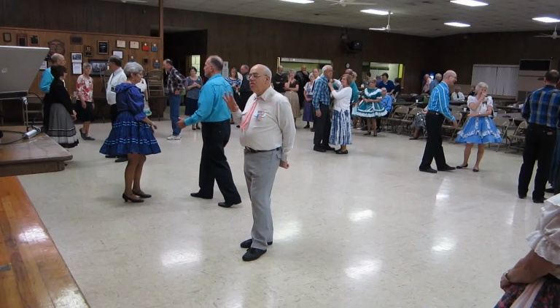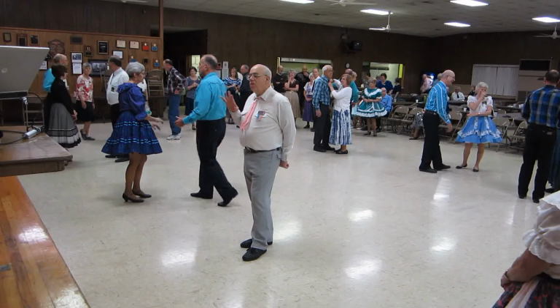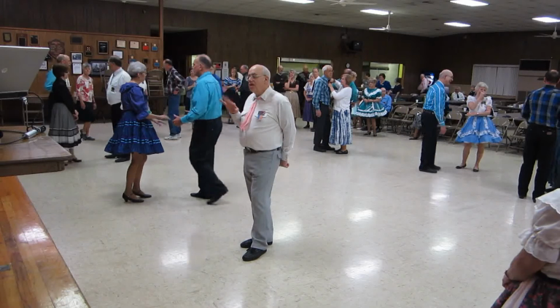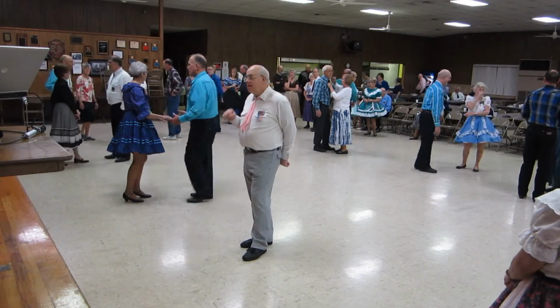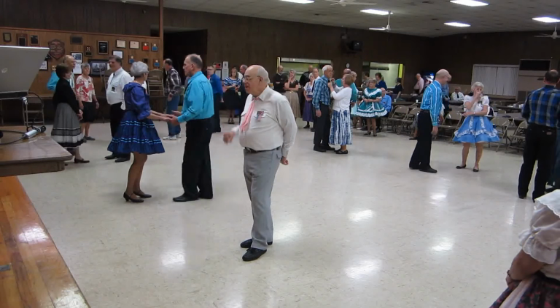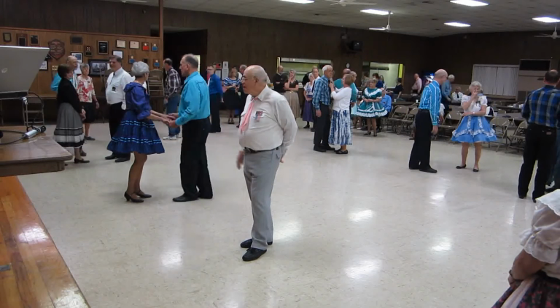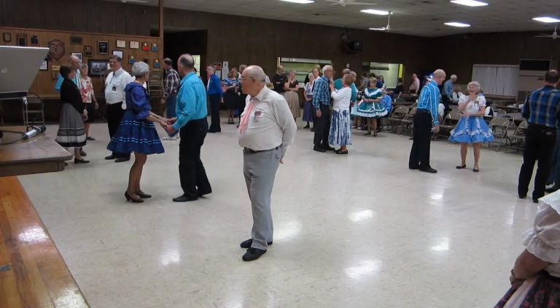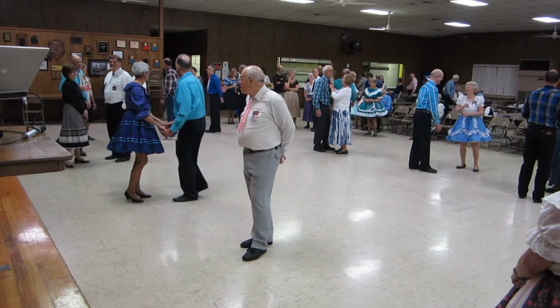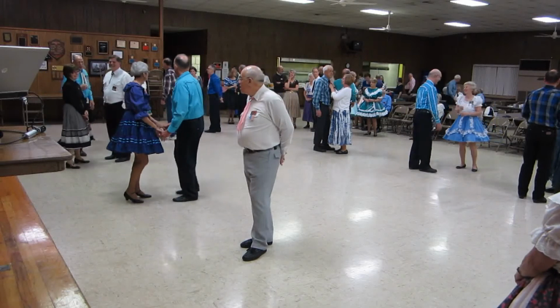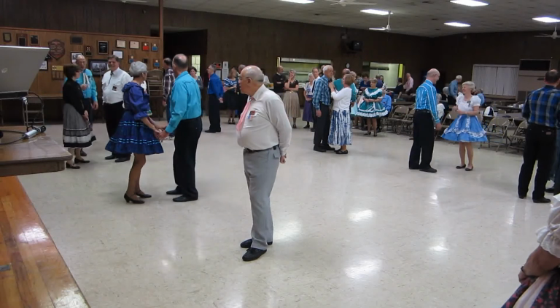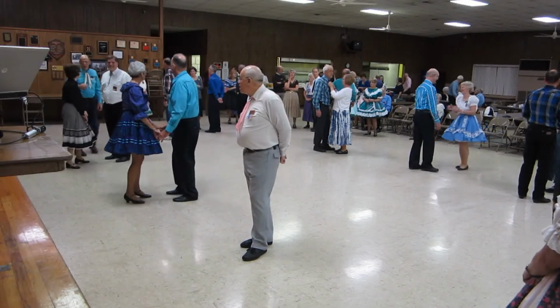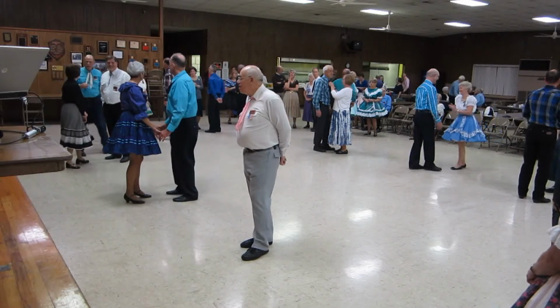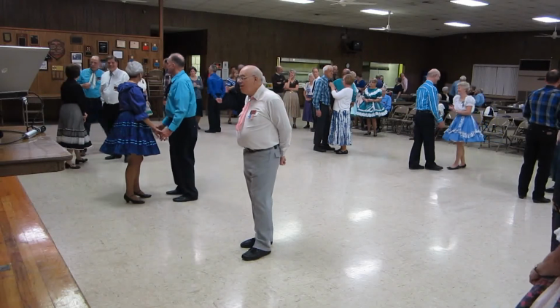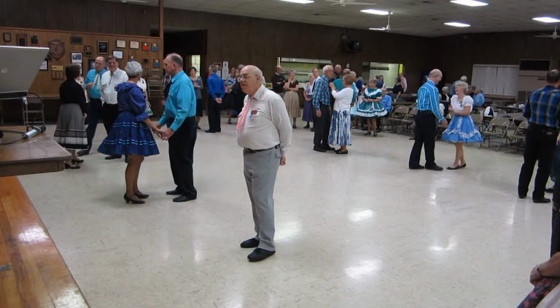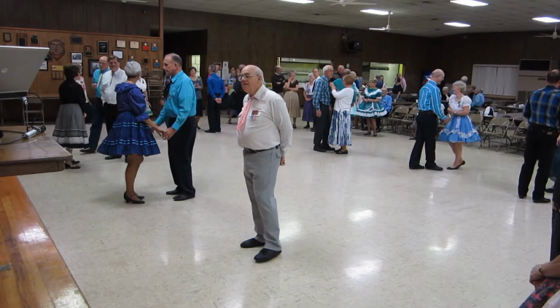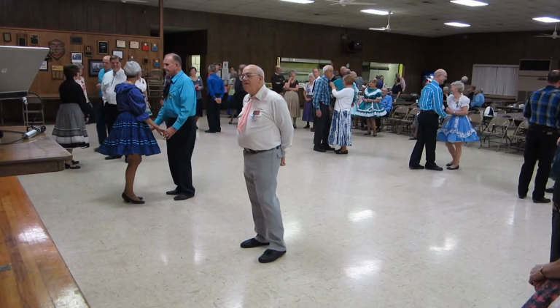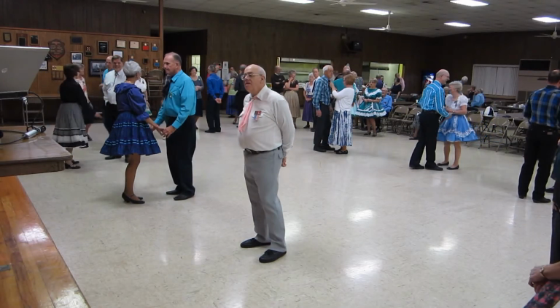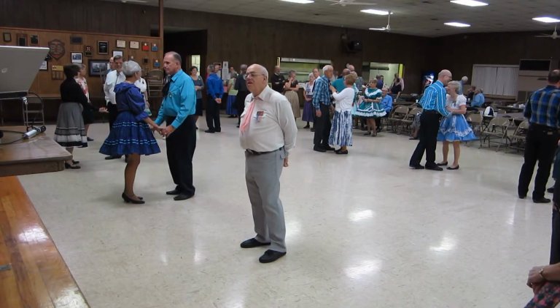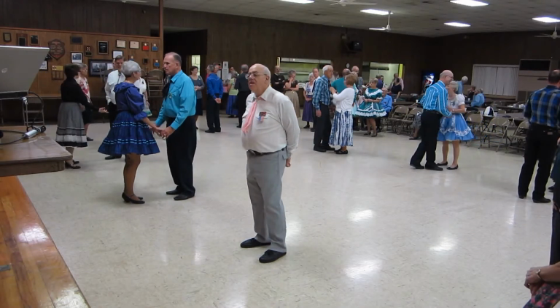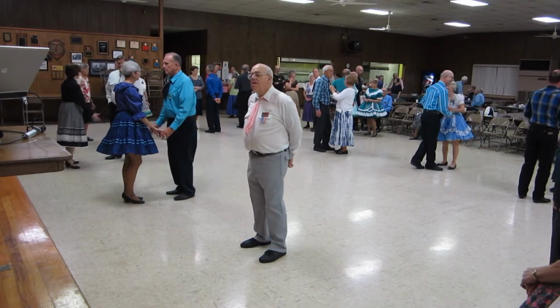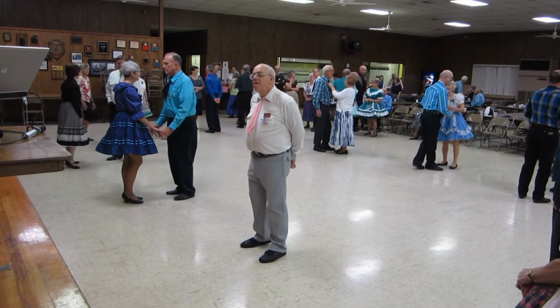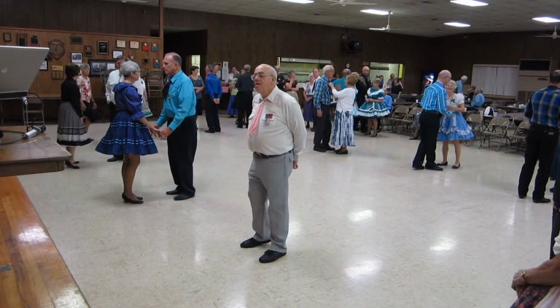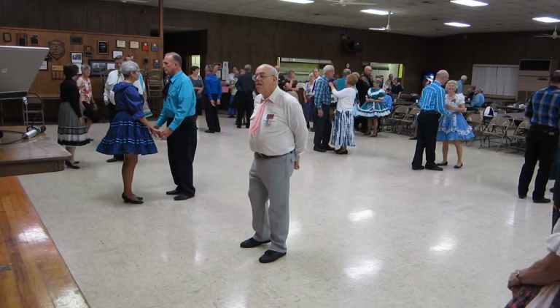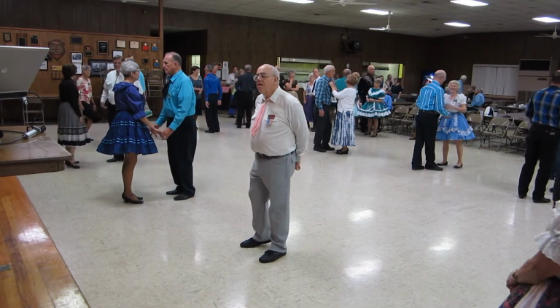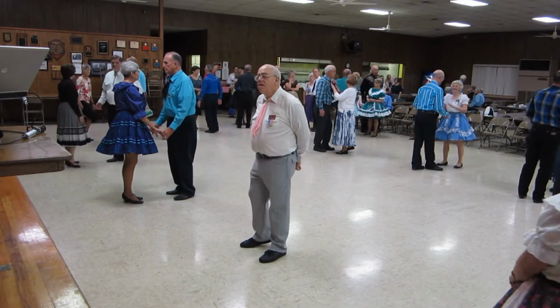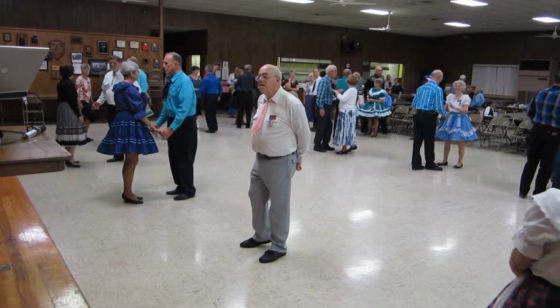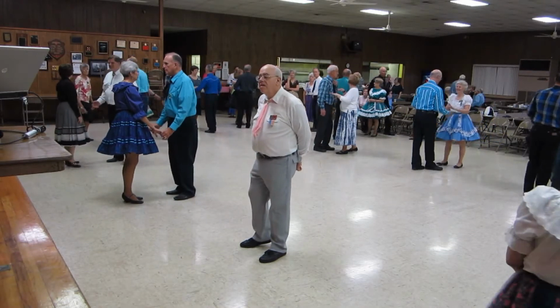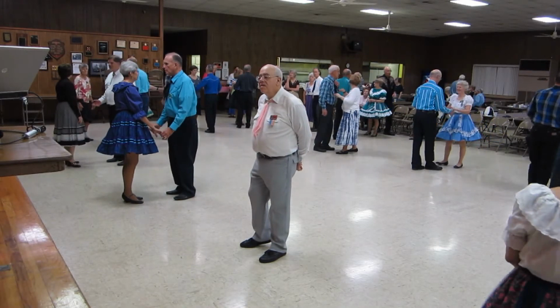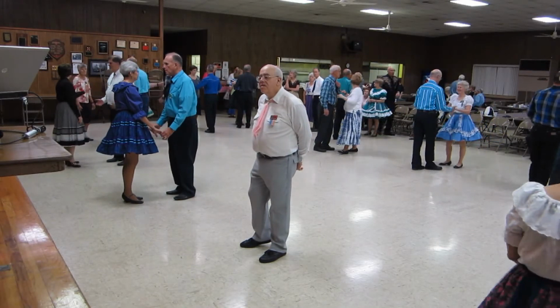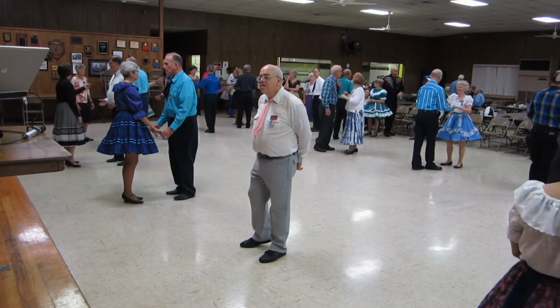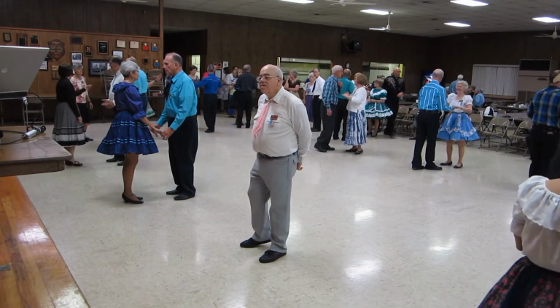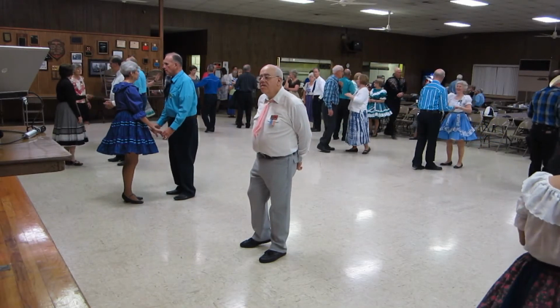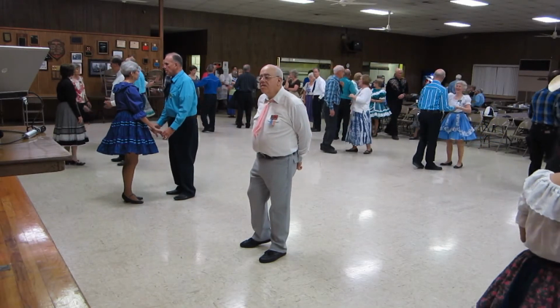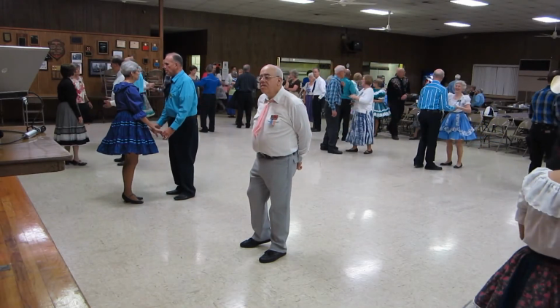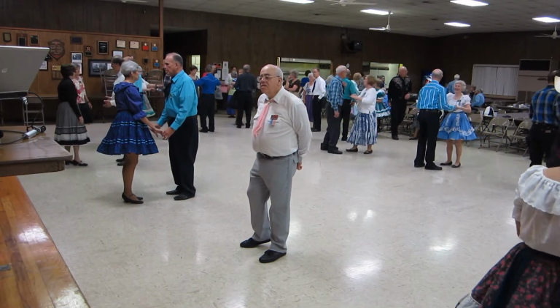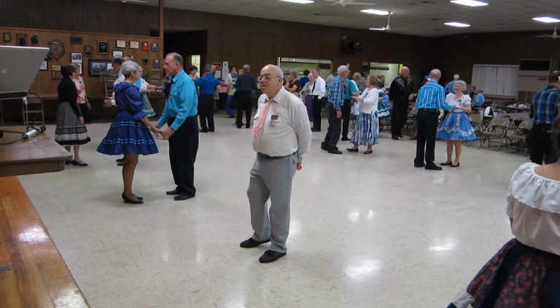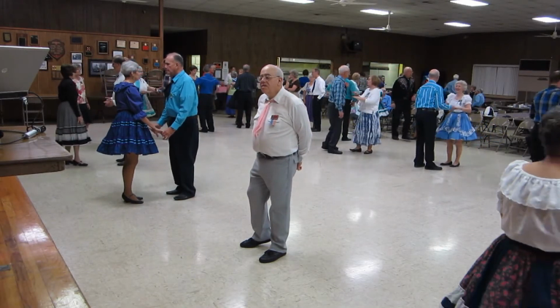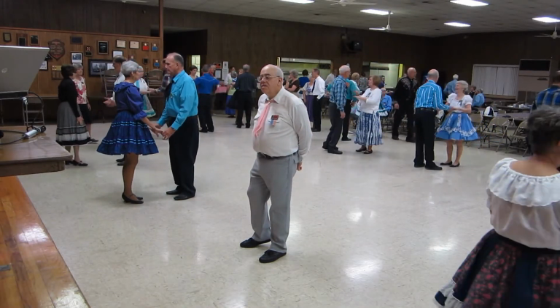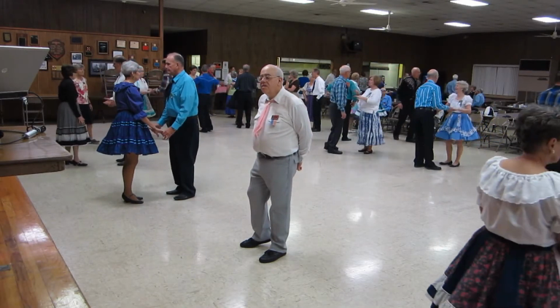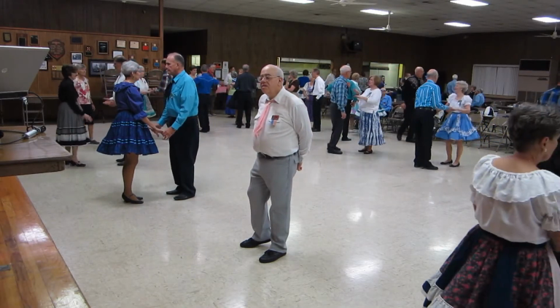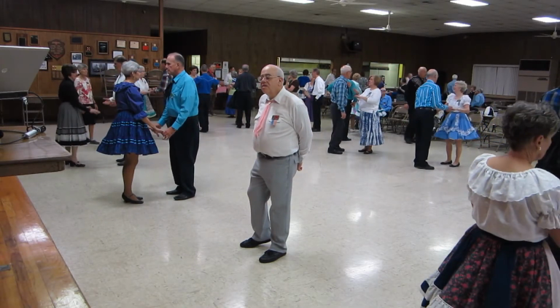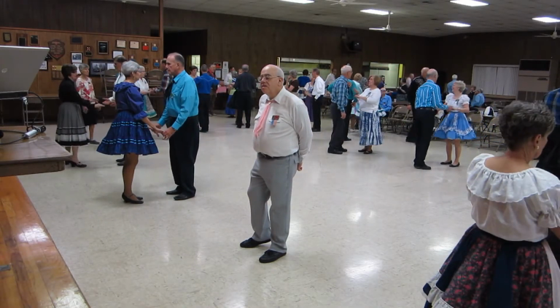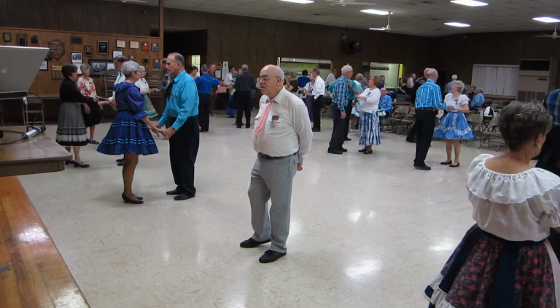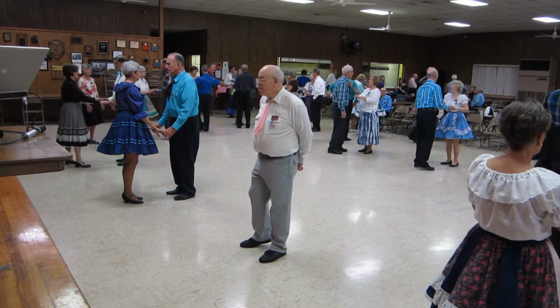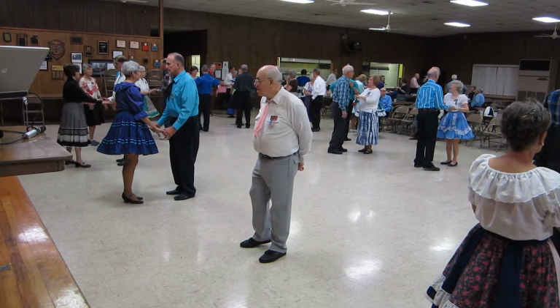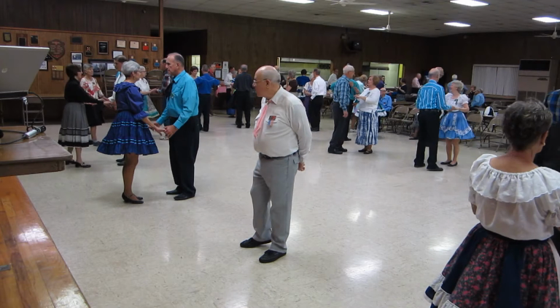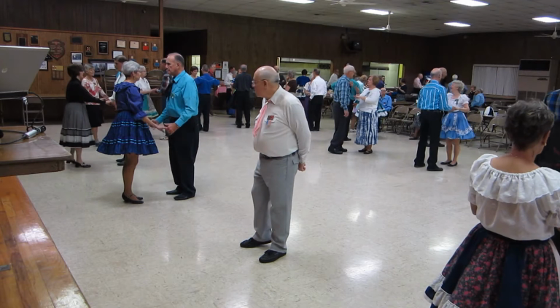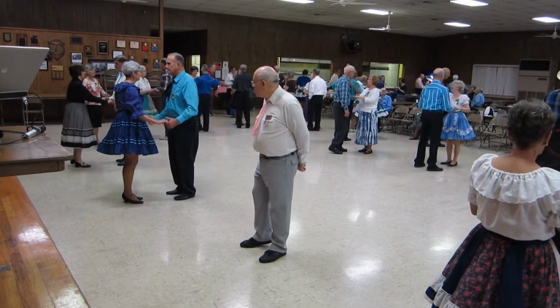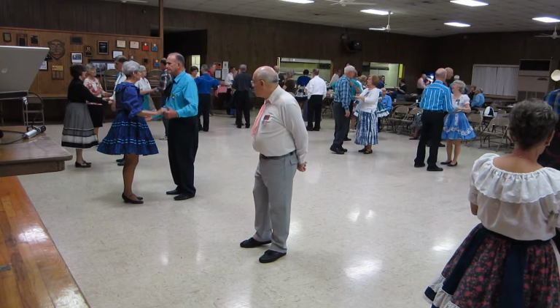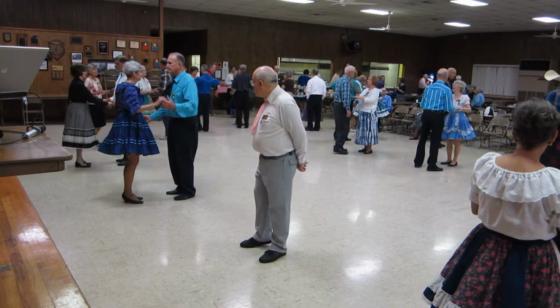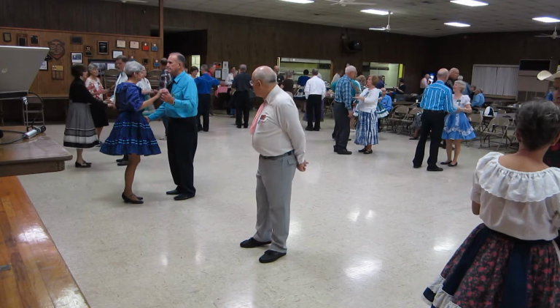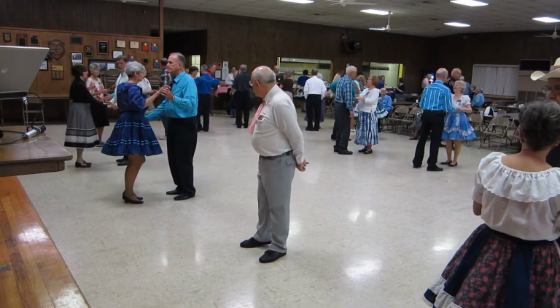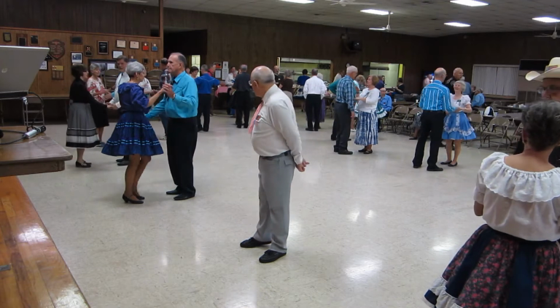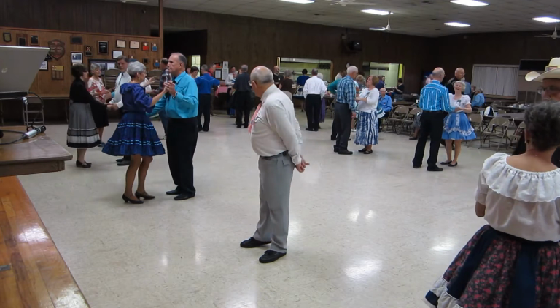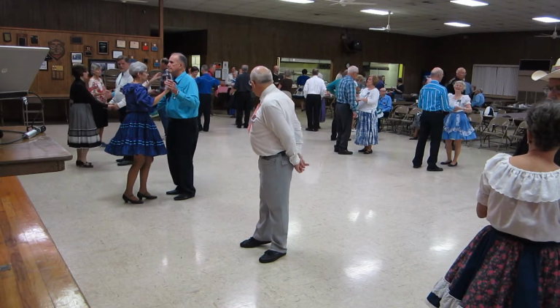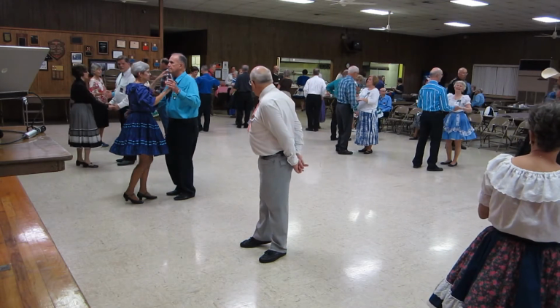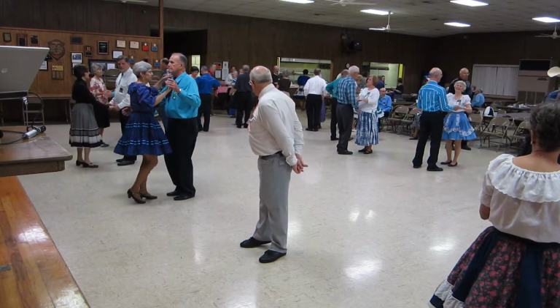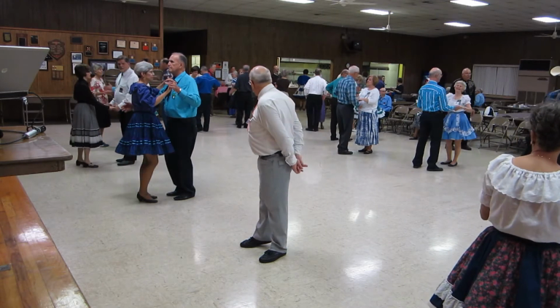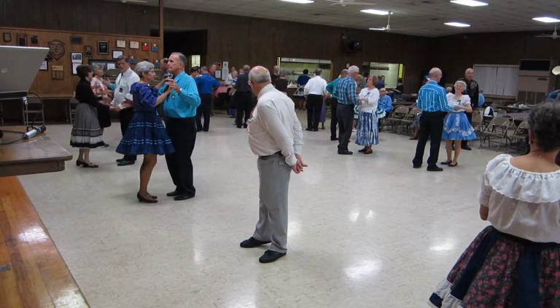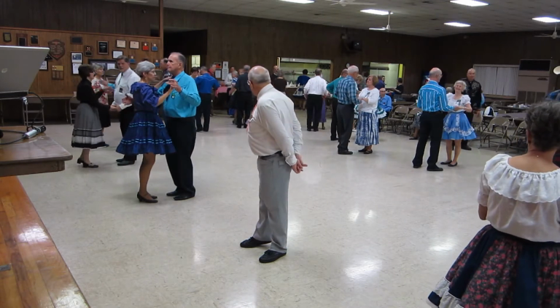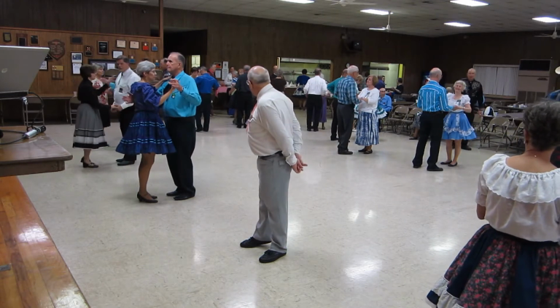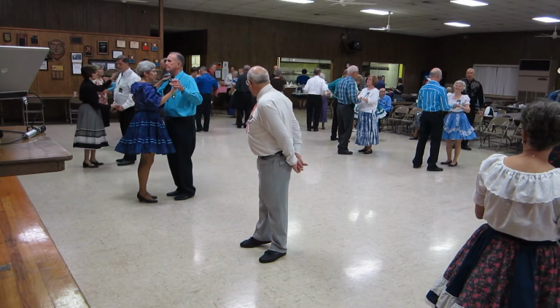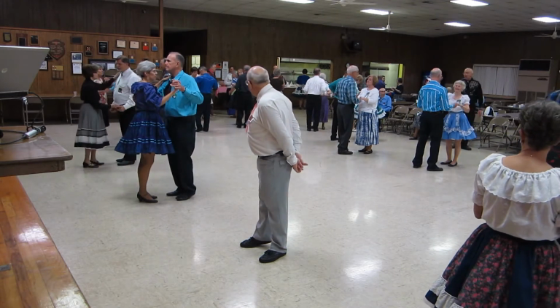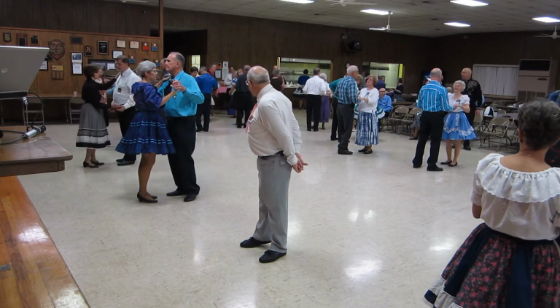Okay, put your gals in Butterfly for a rumba box. All dancers should be able to do this one. Here we go.